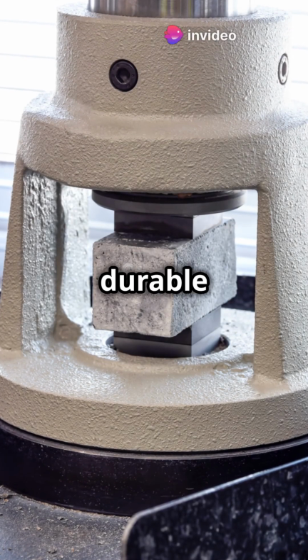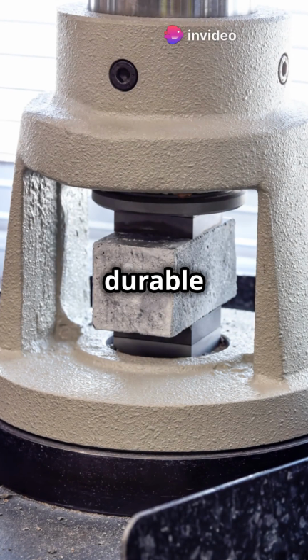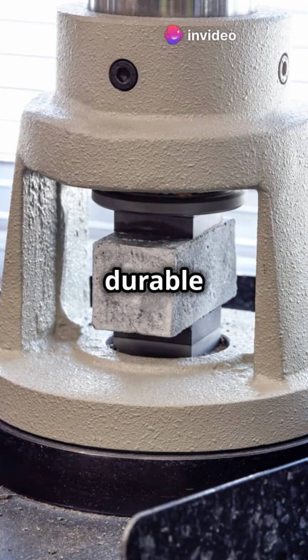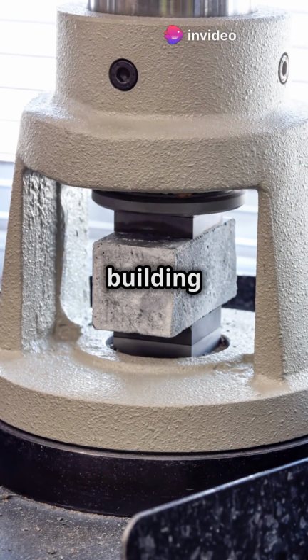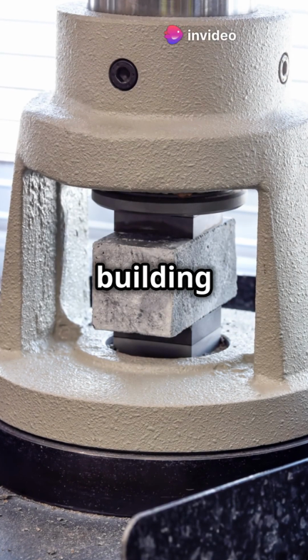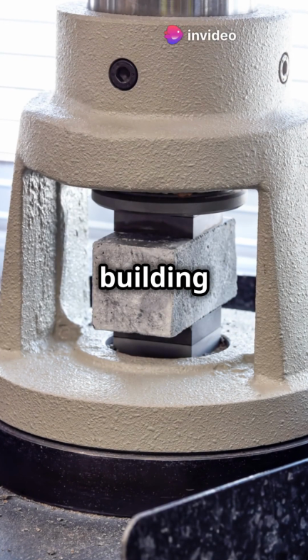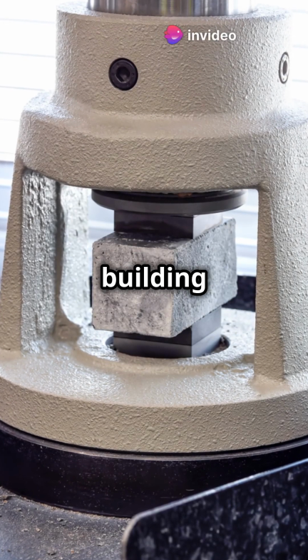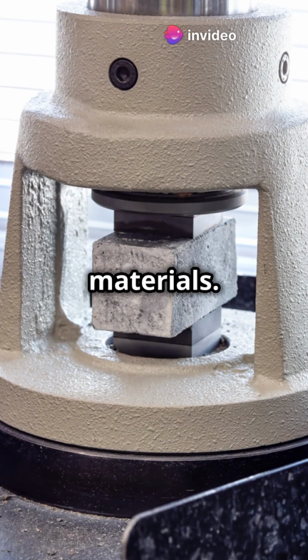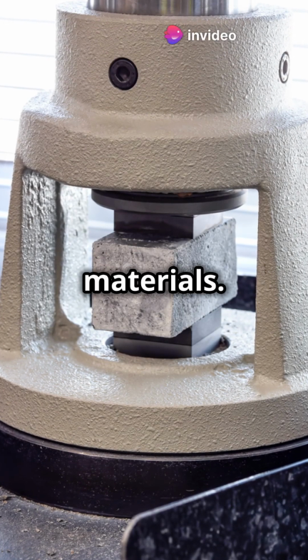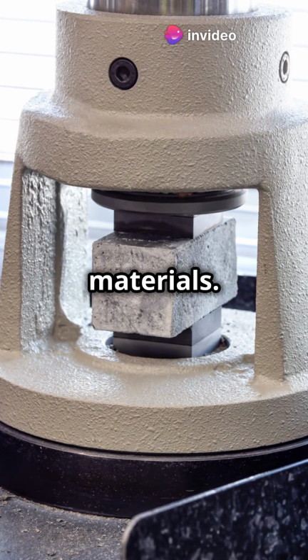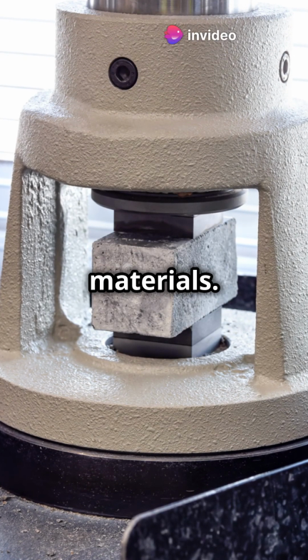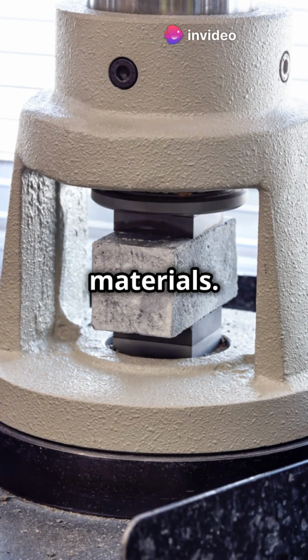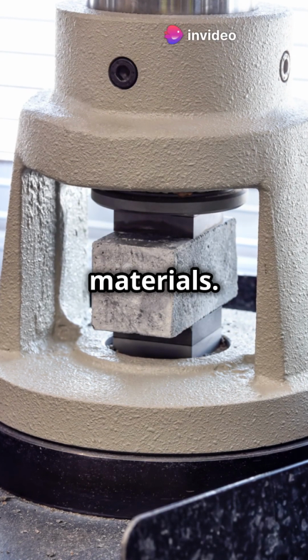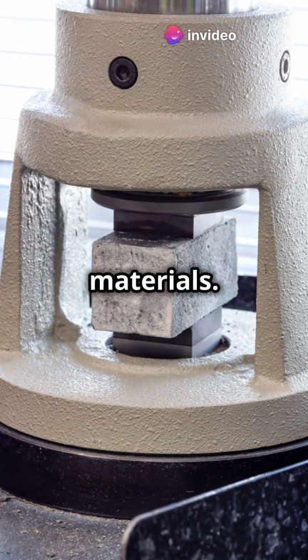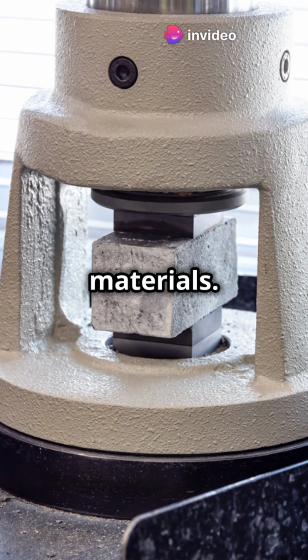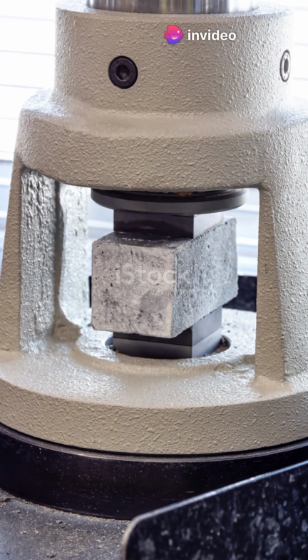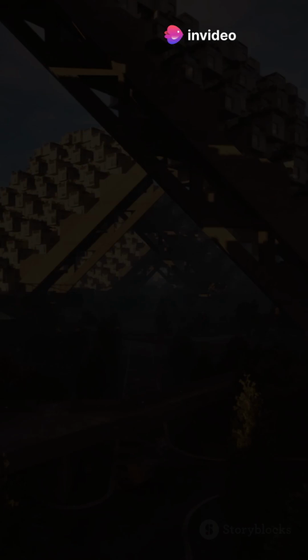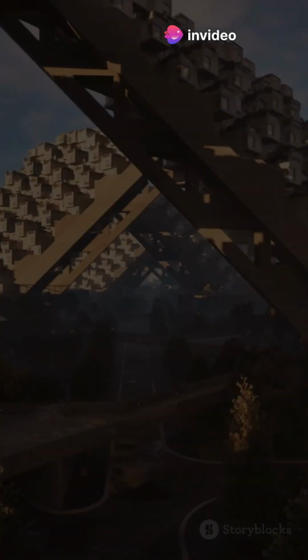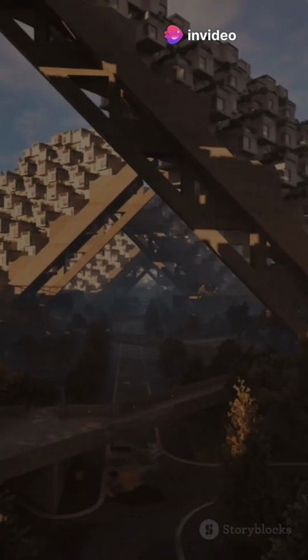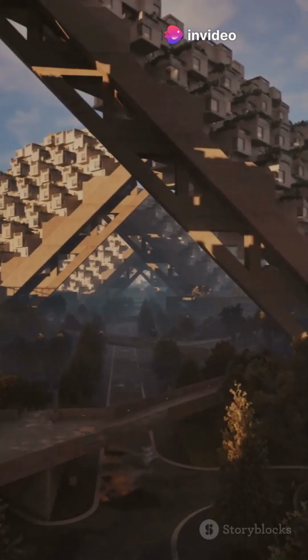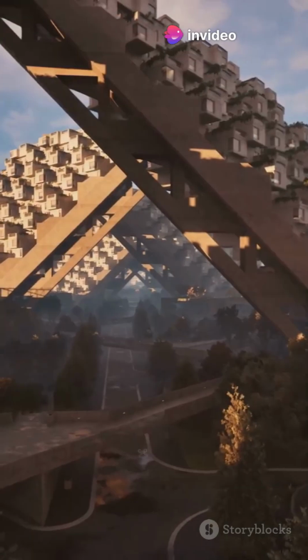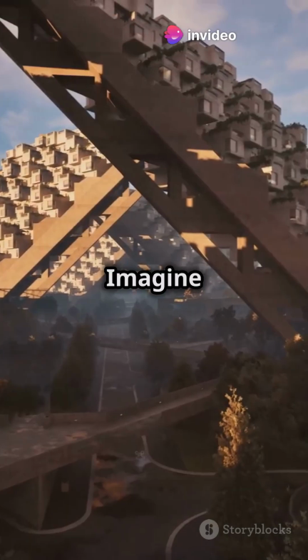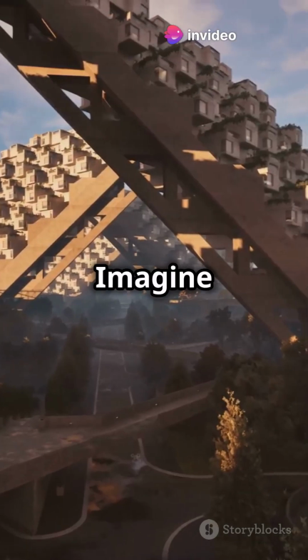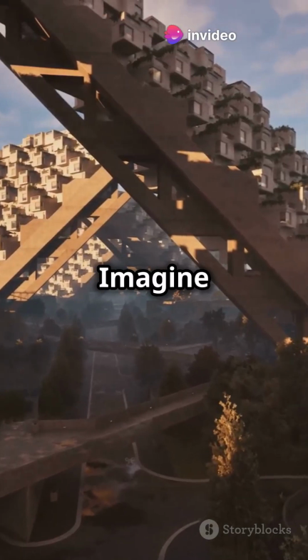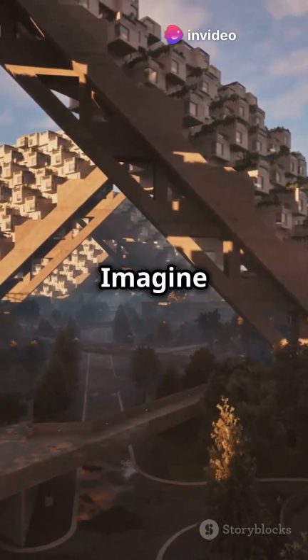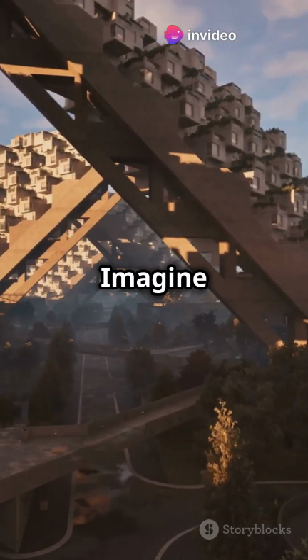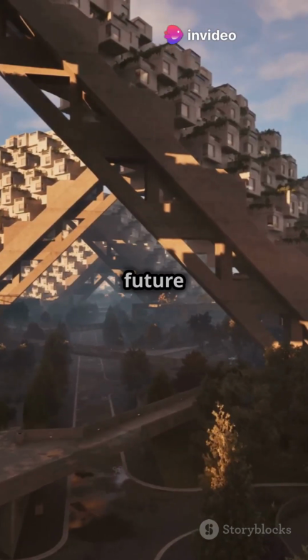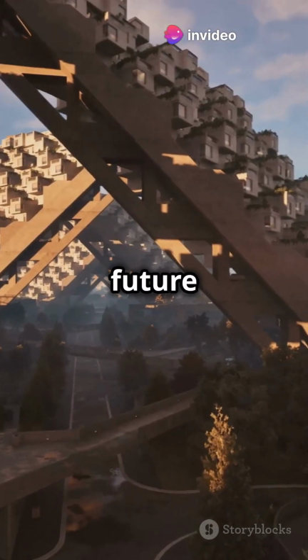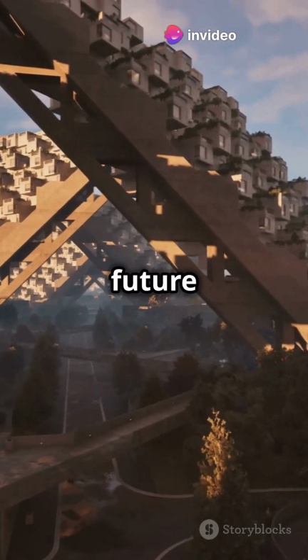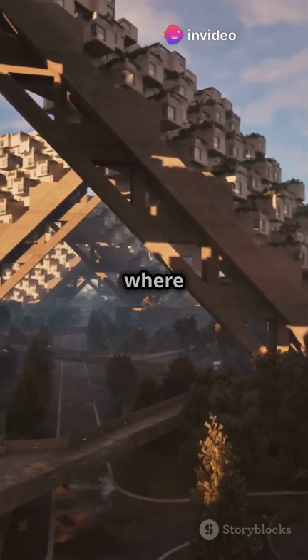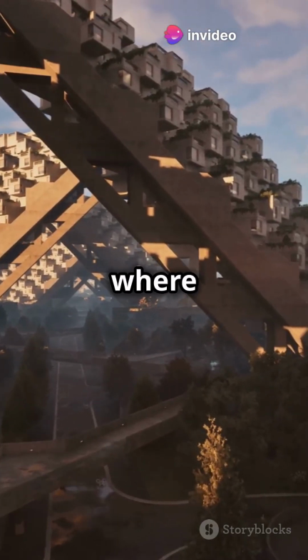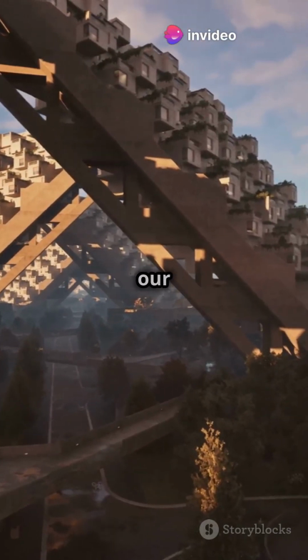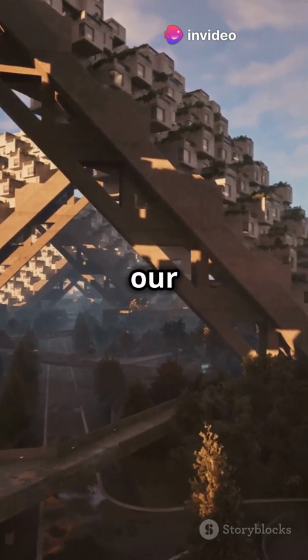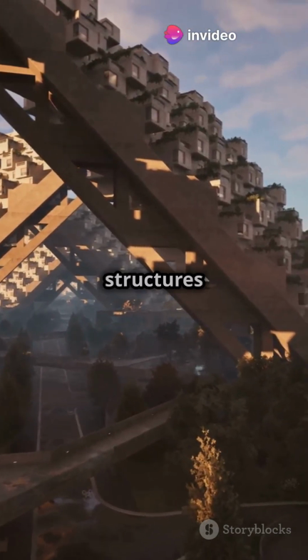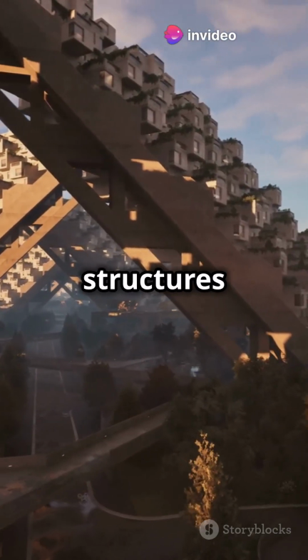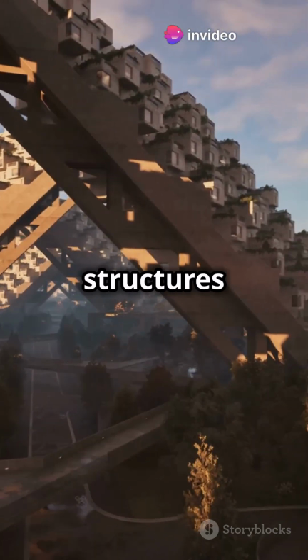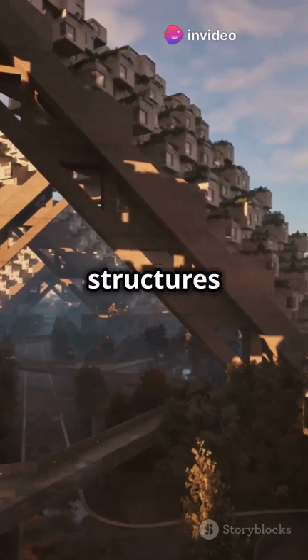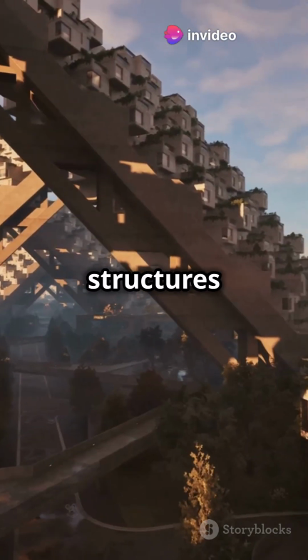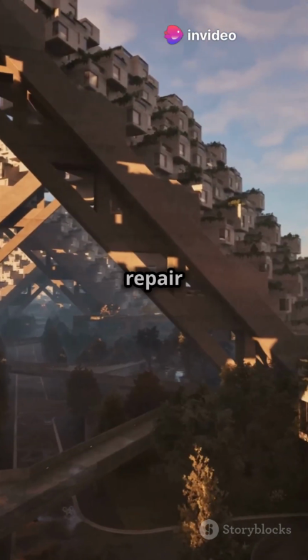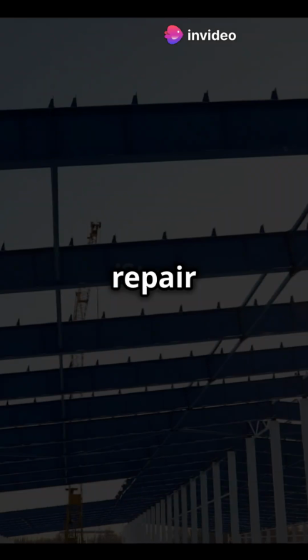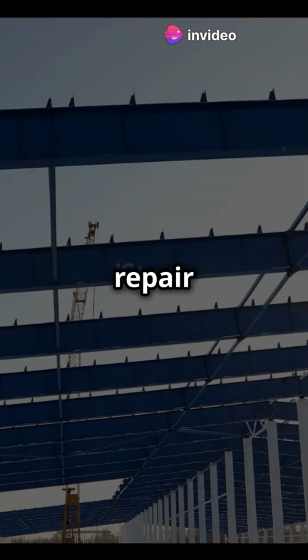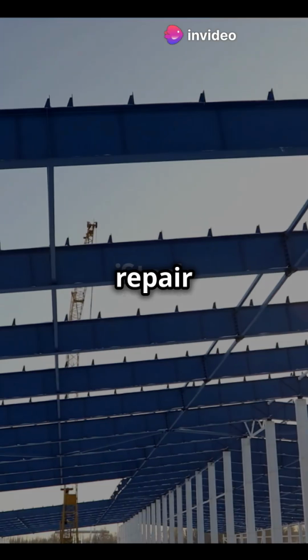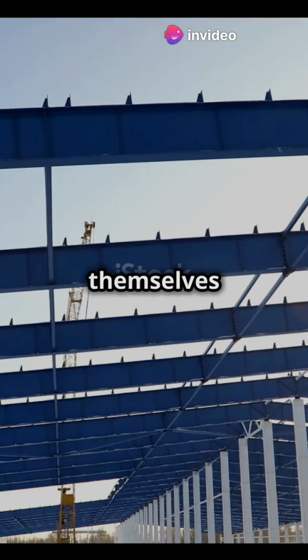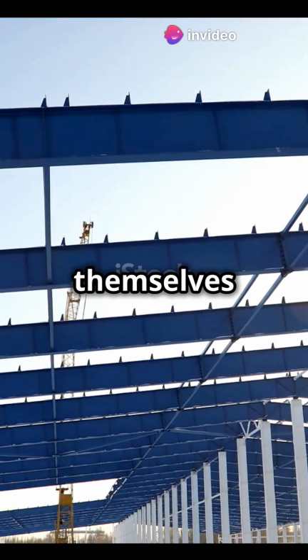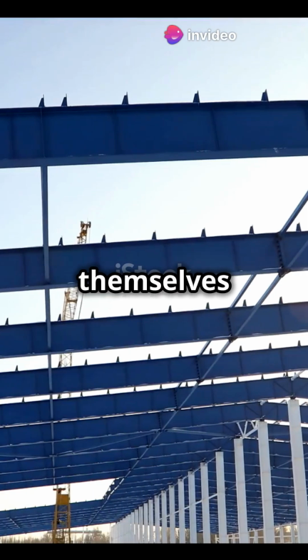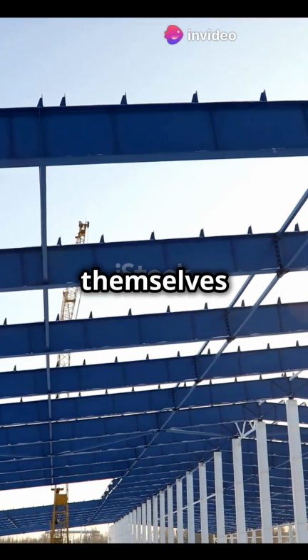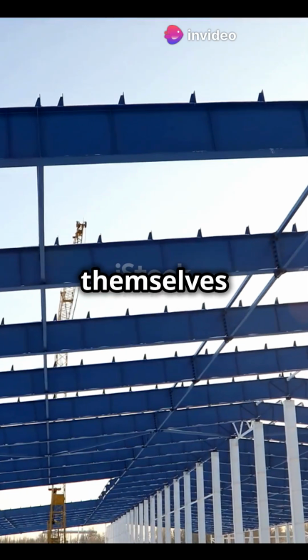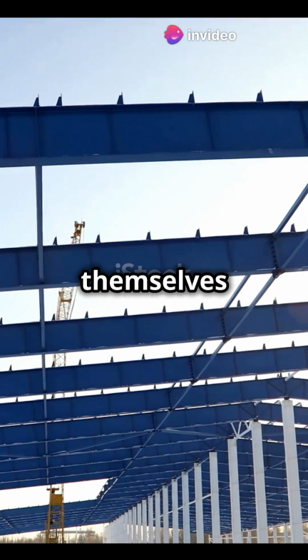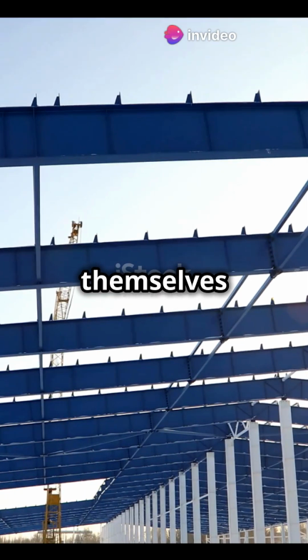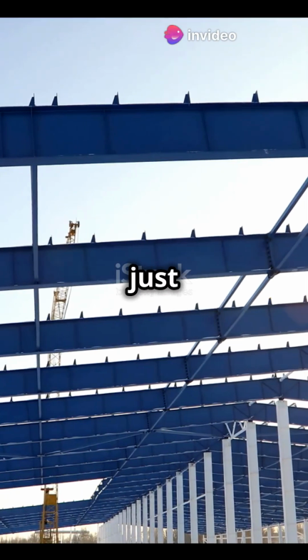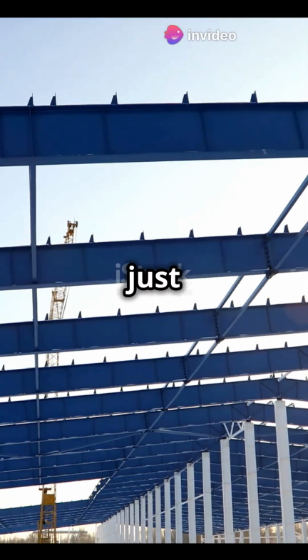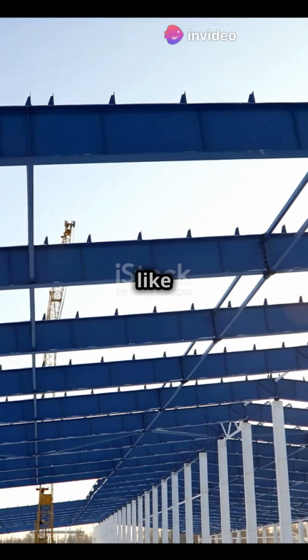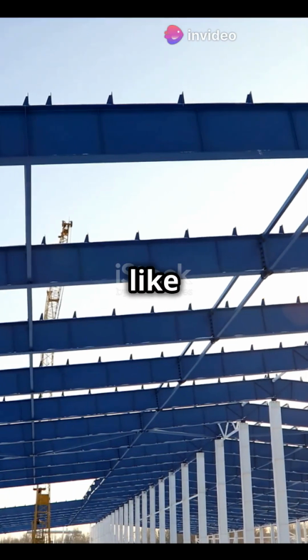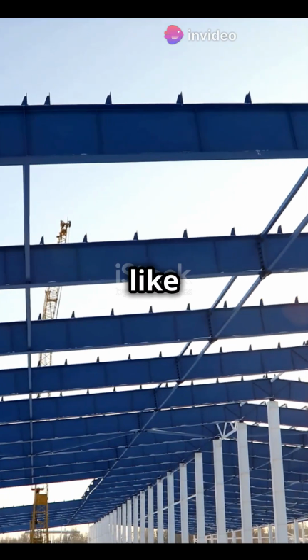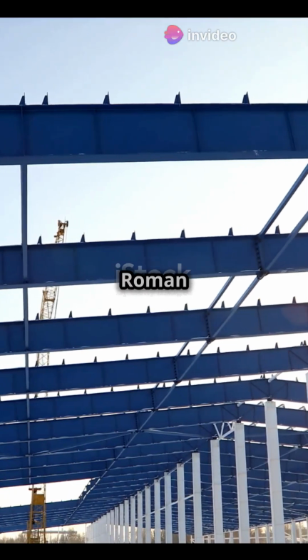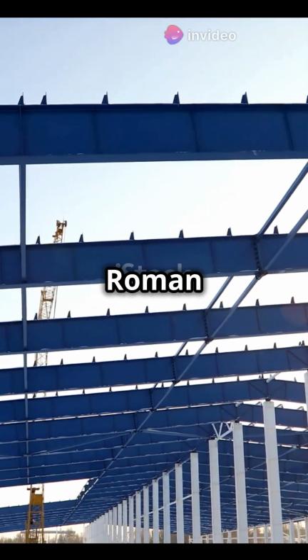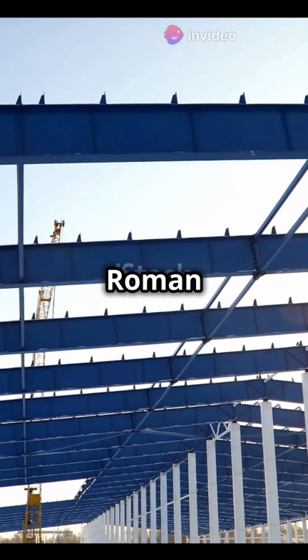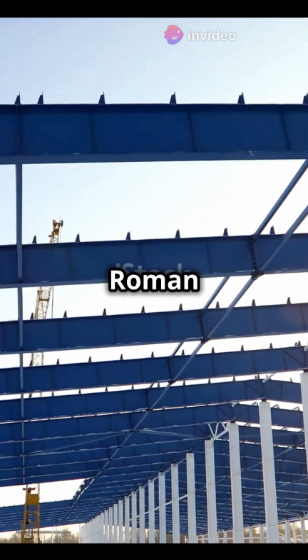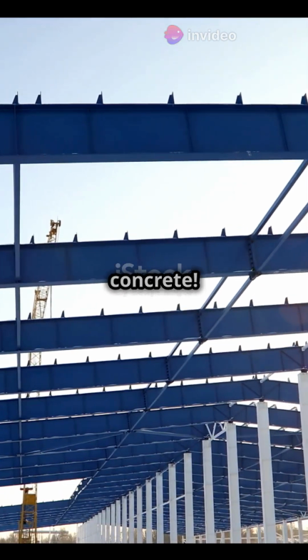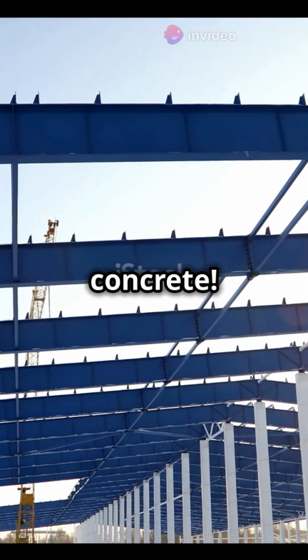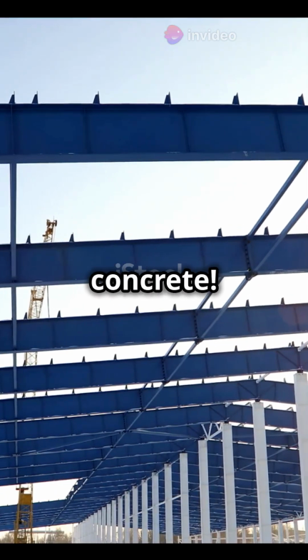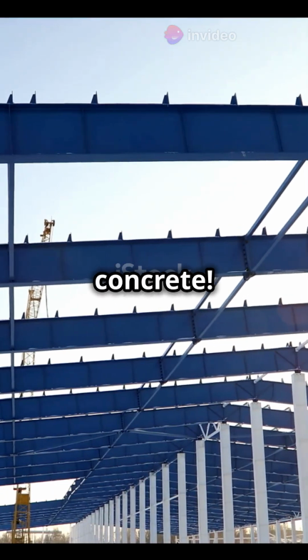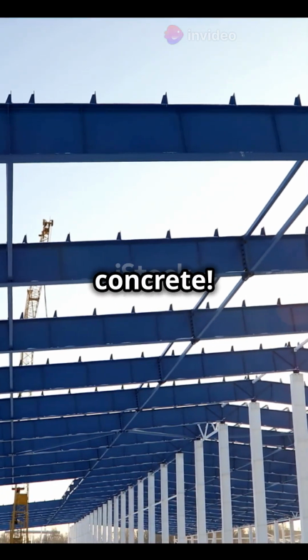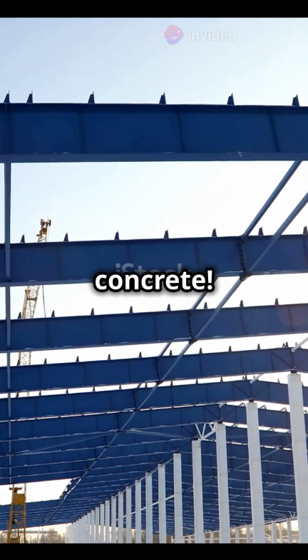Imagine a future where our structures repair themselves, just like Roman concrete.